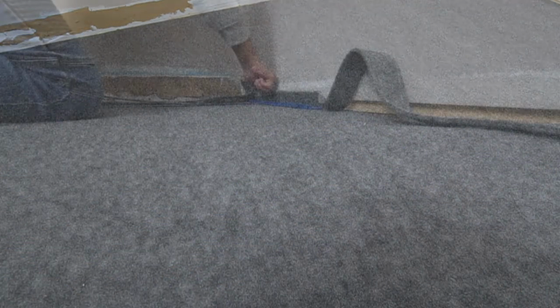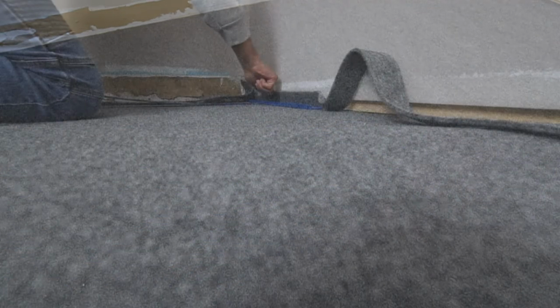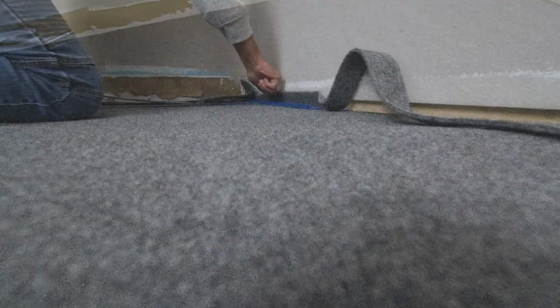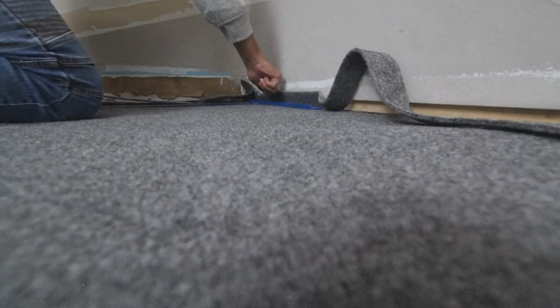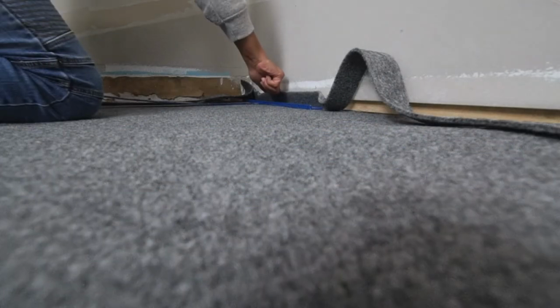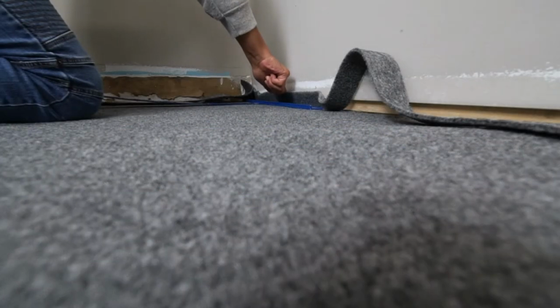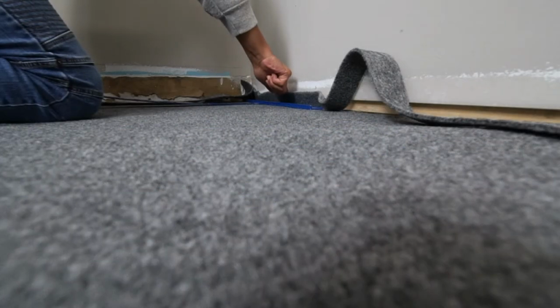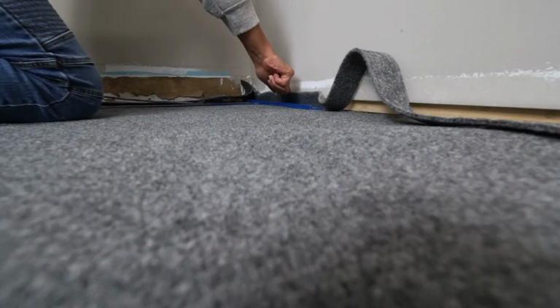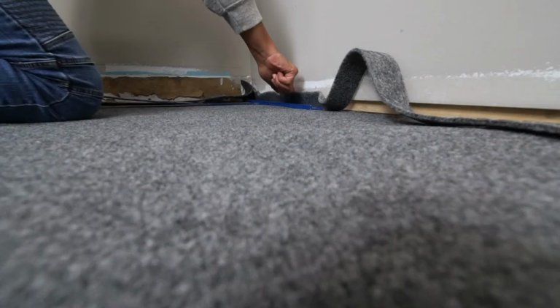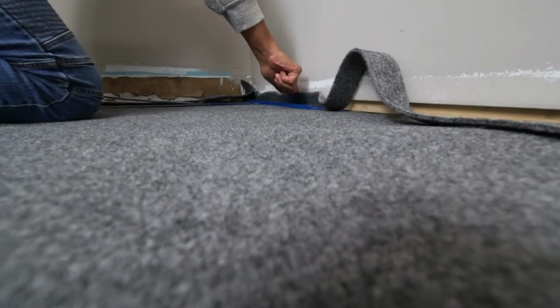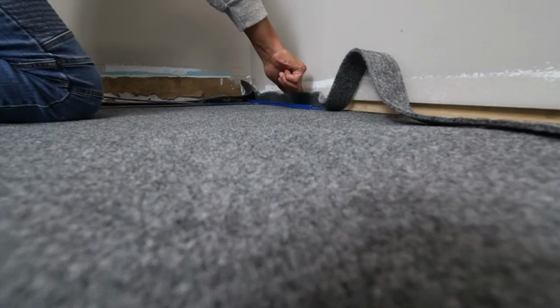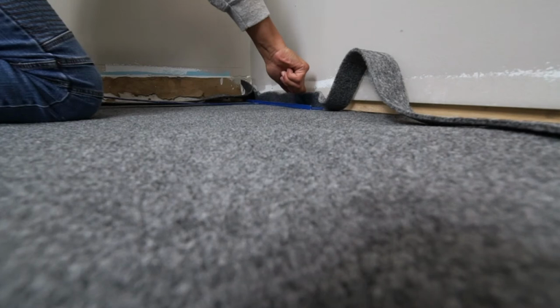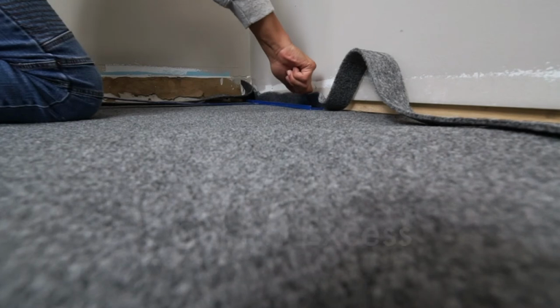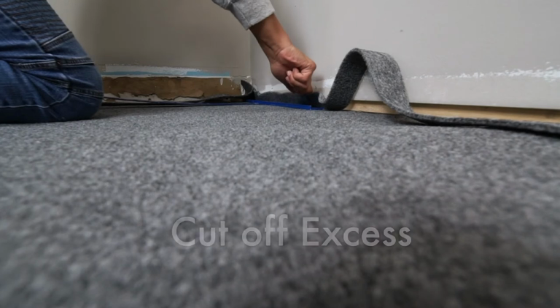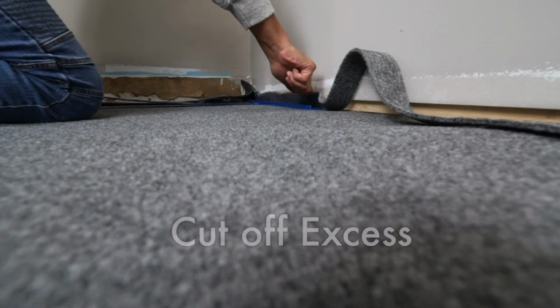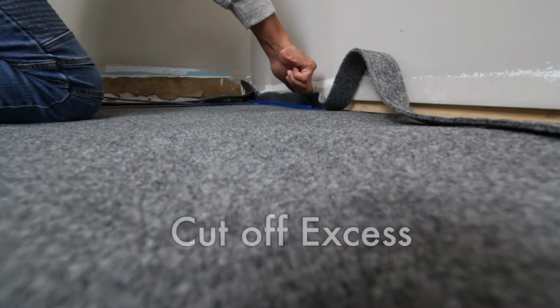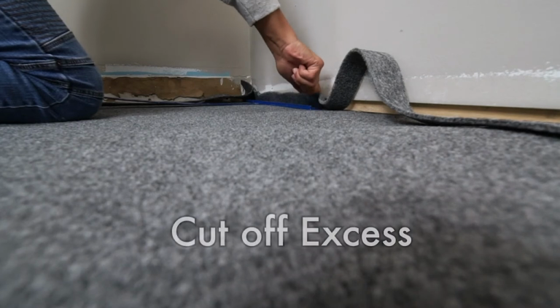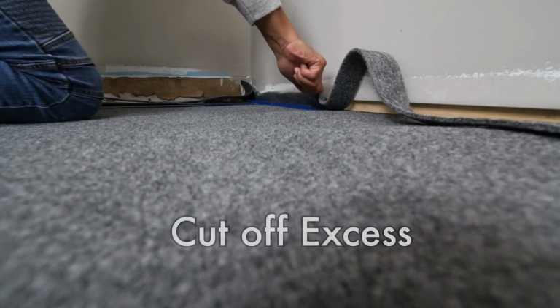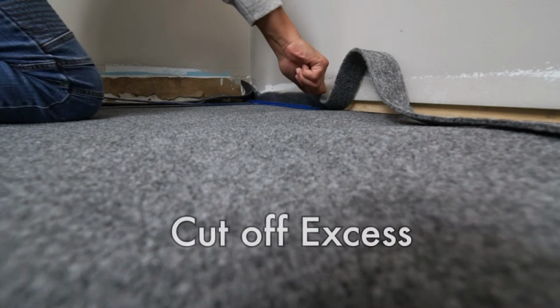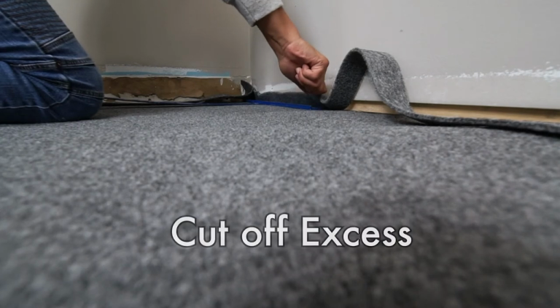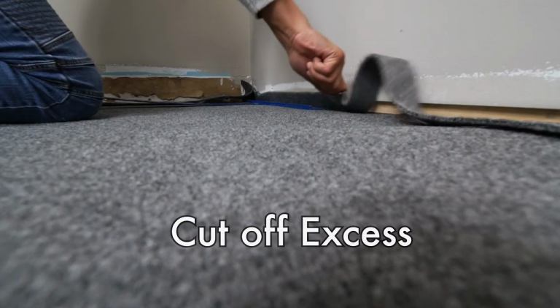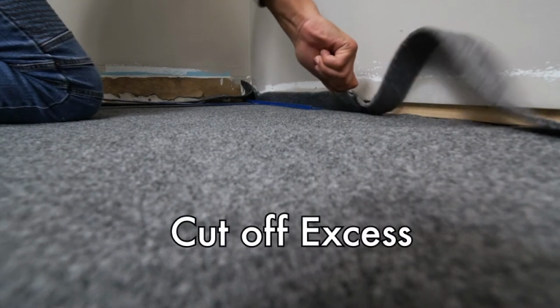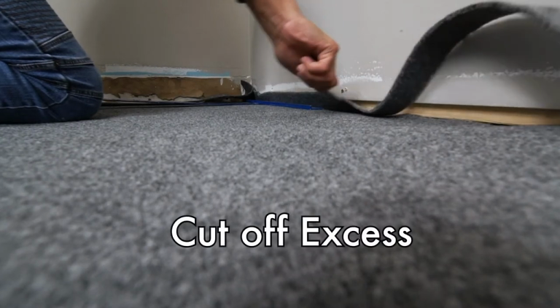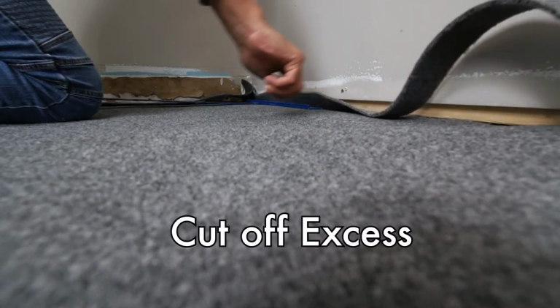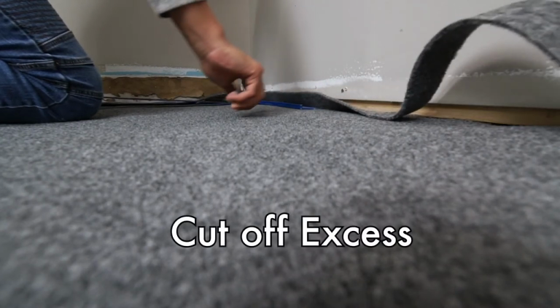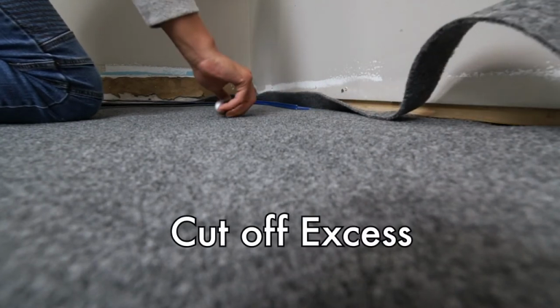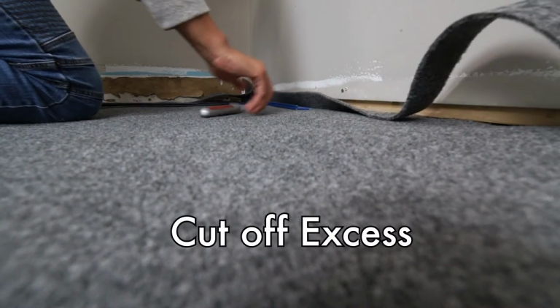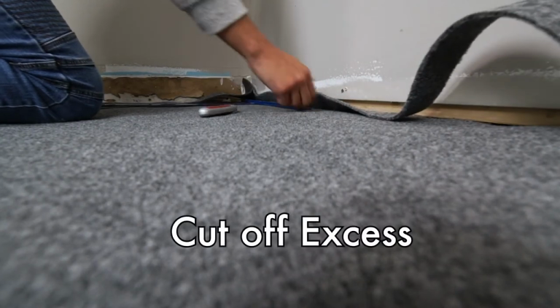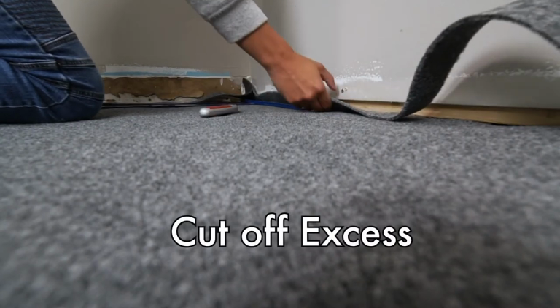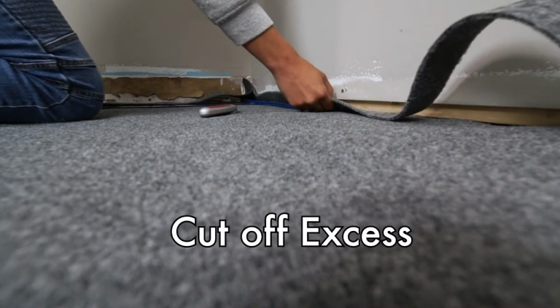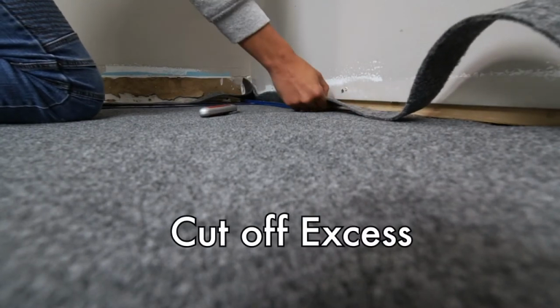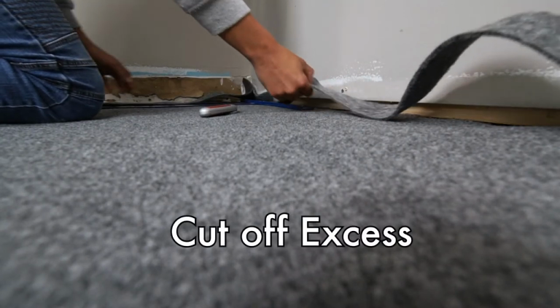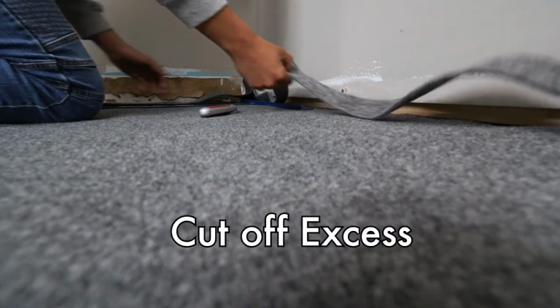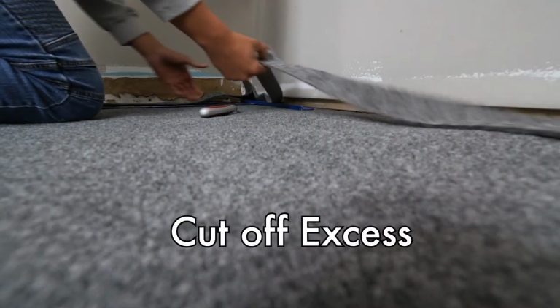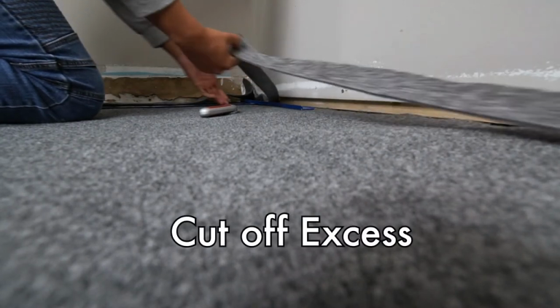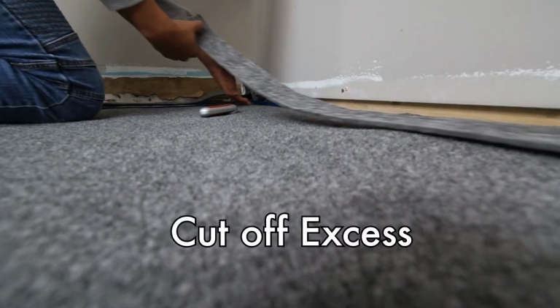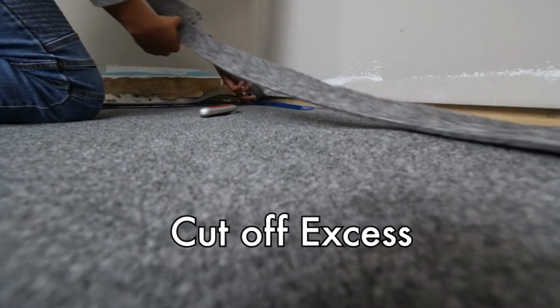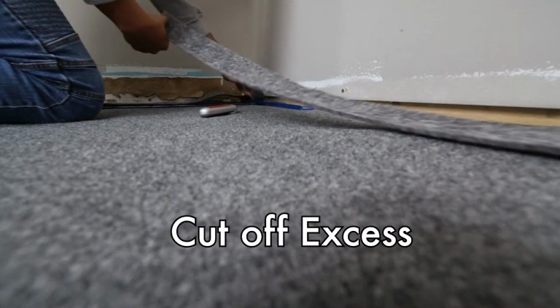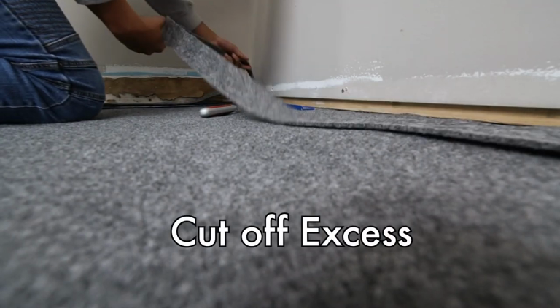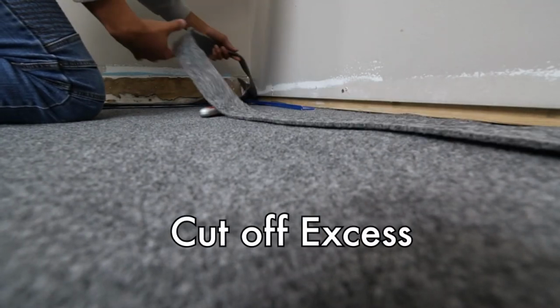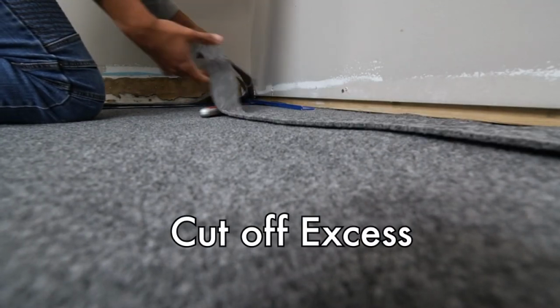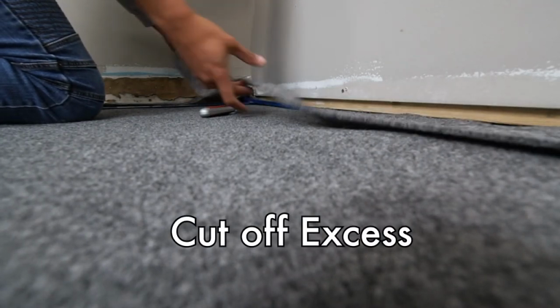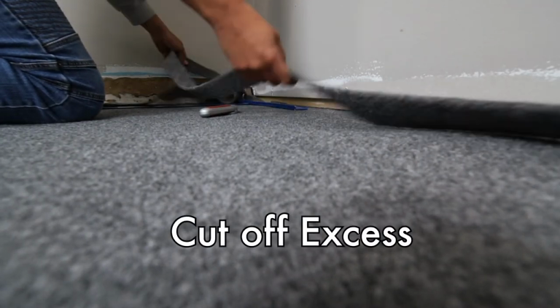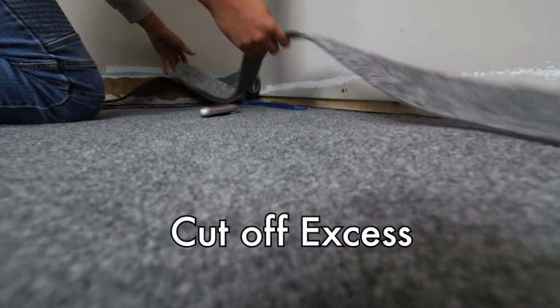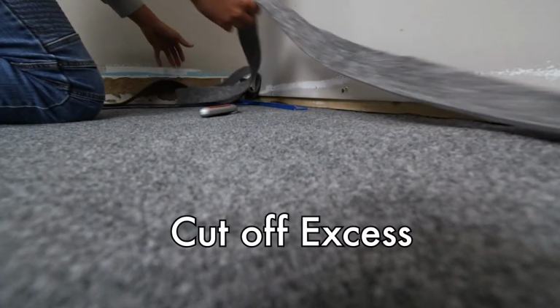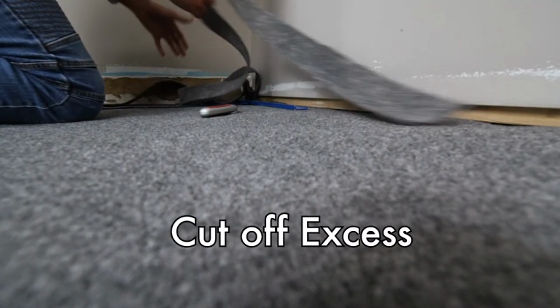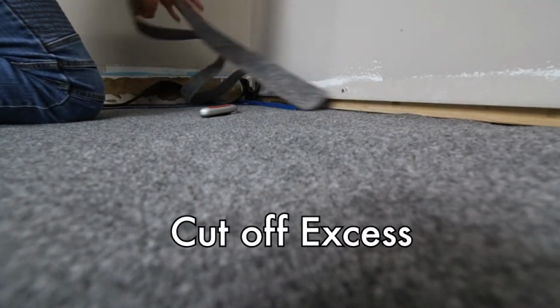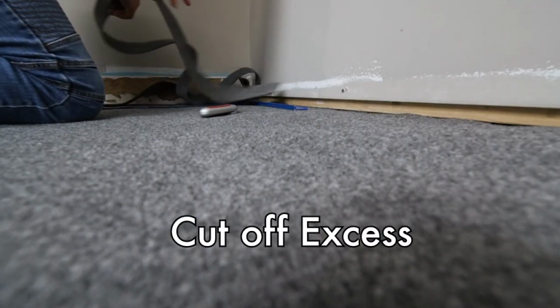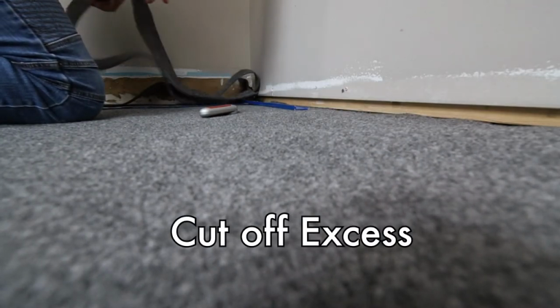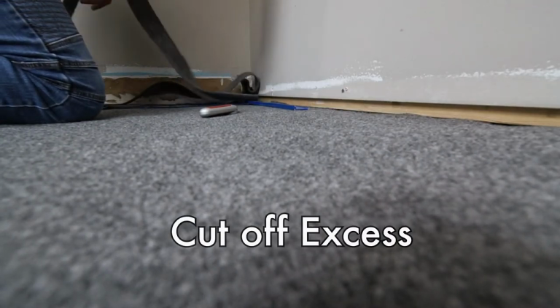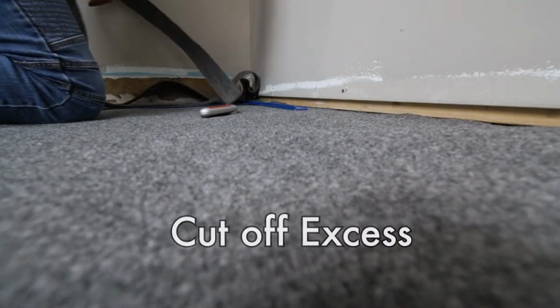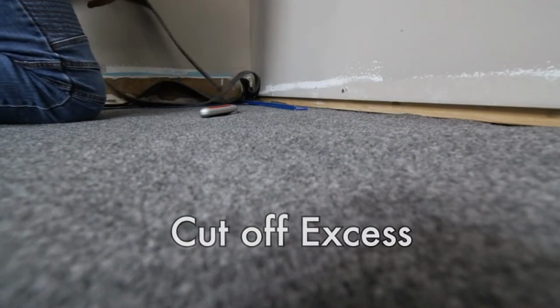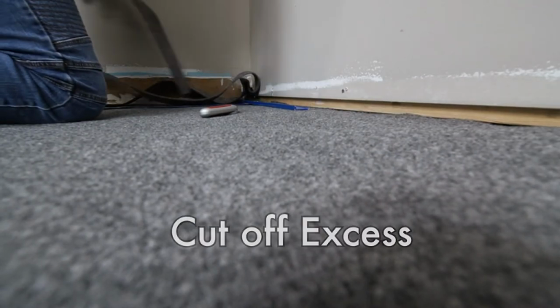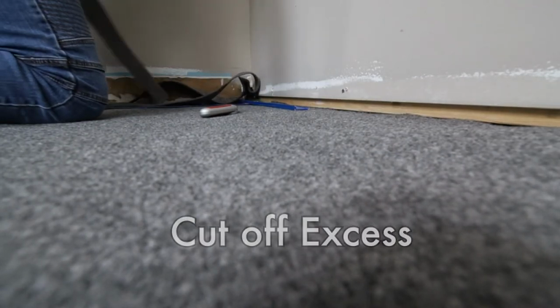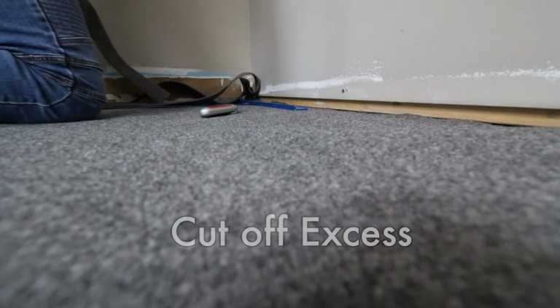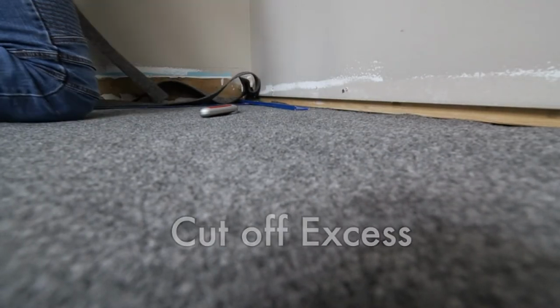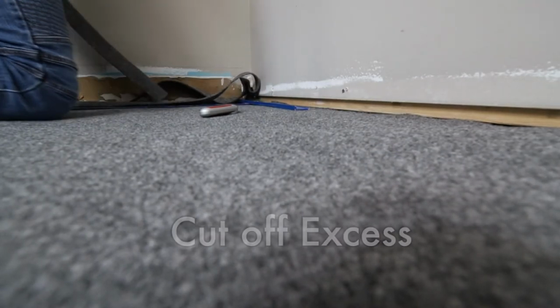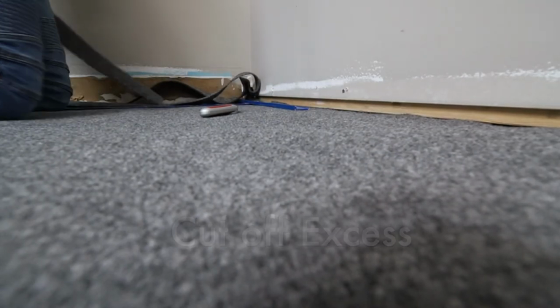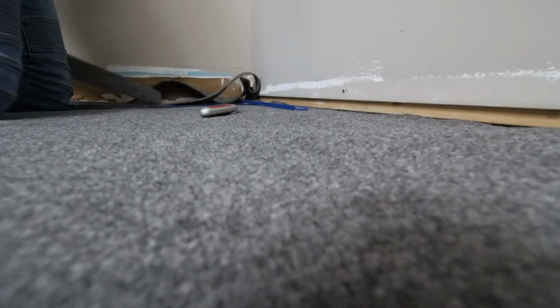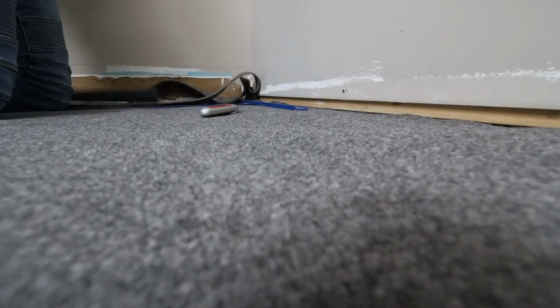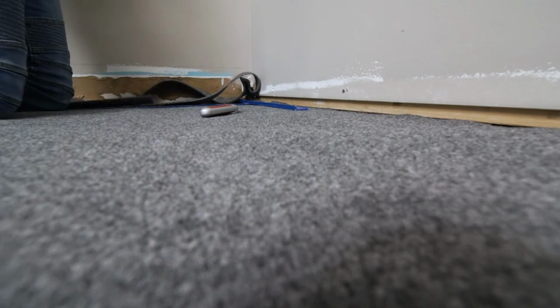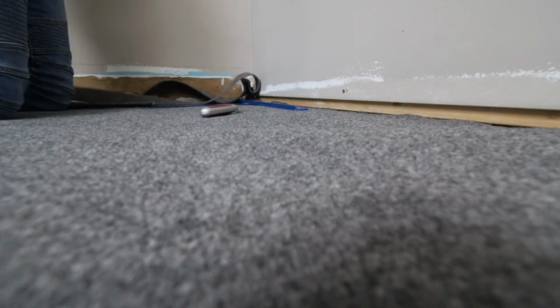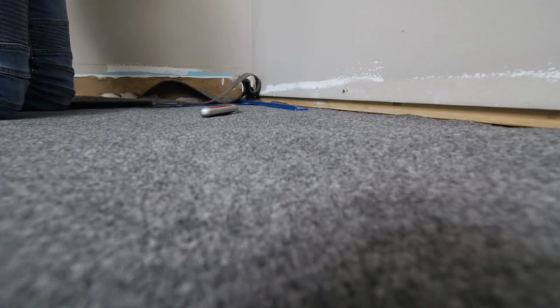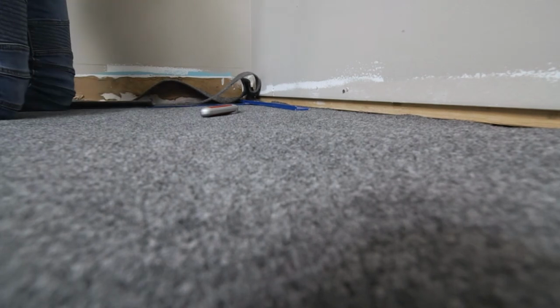Tuck the edges against the wall and under base molding with your tucking tool, using your carpet knife to remove any excess.